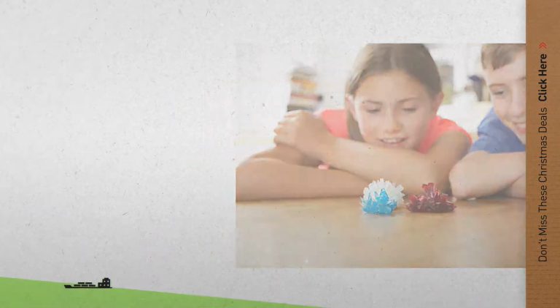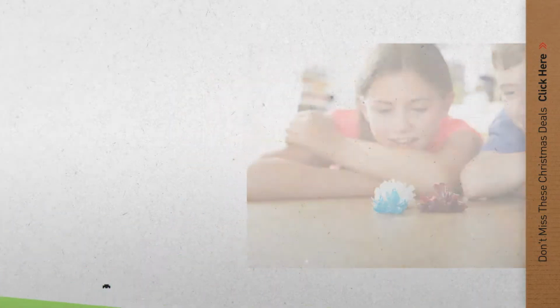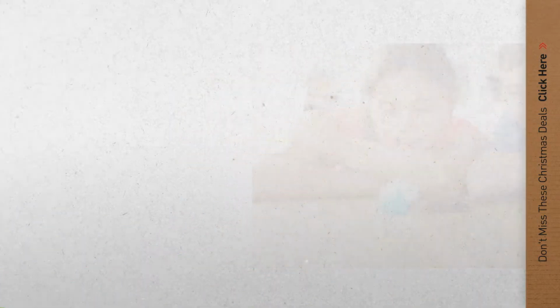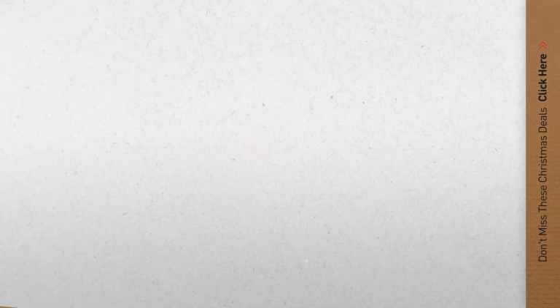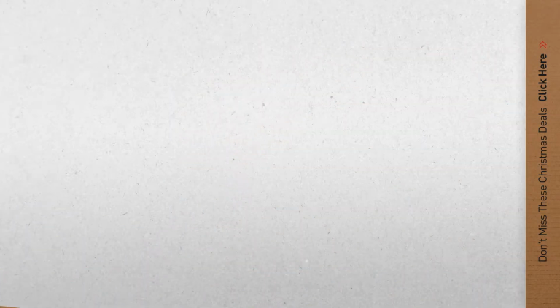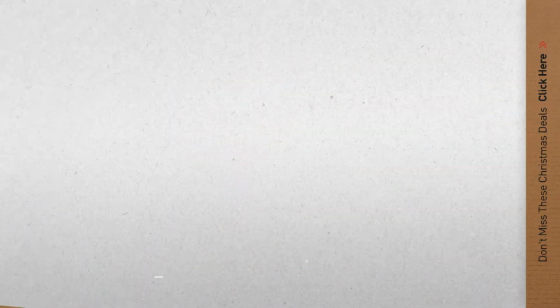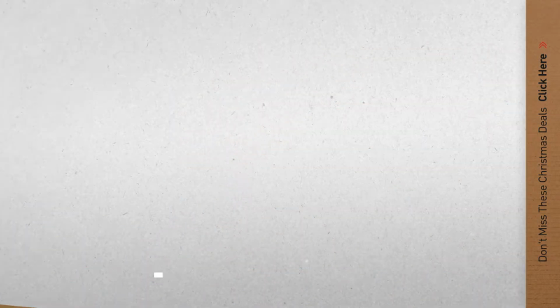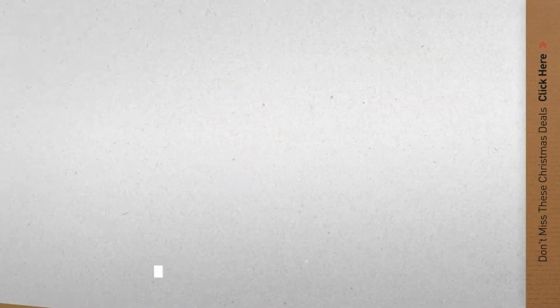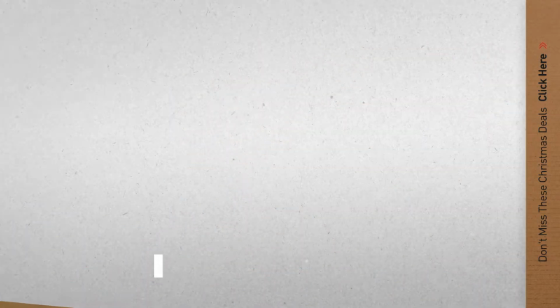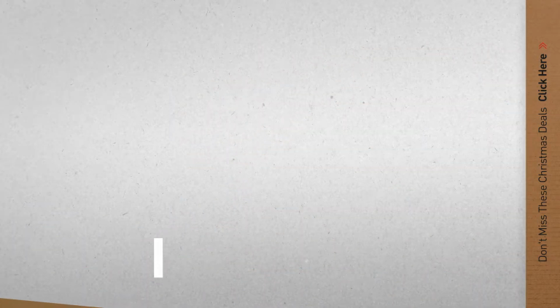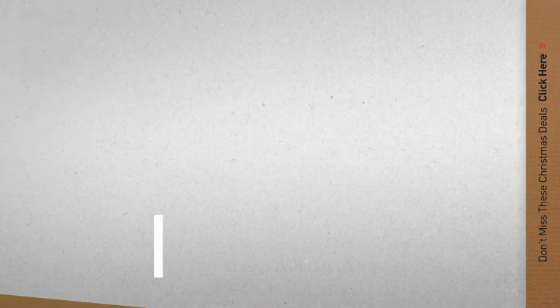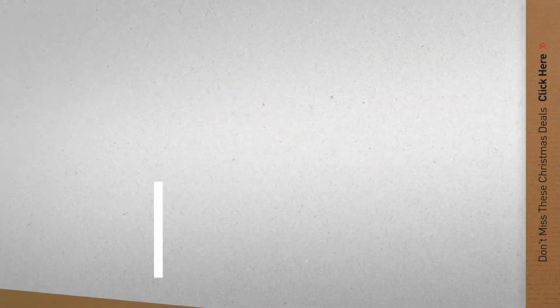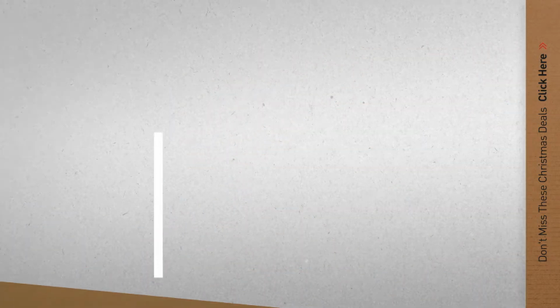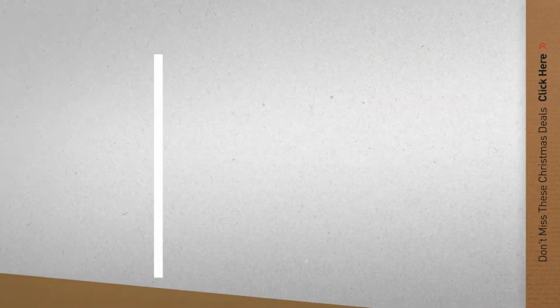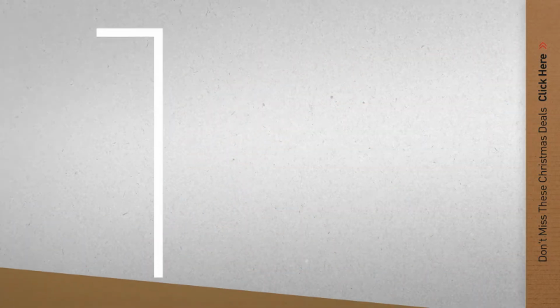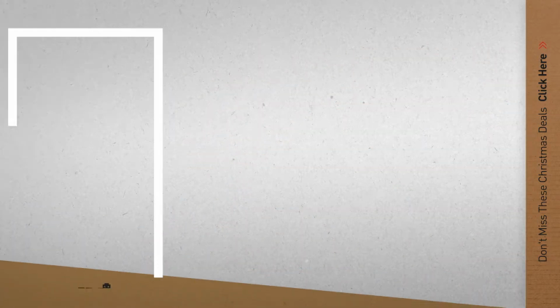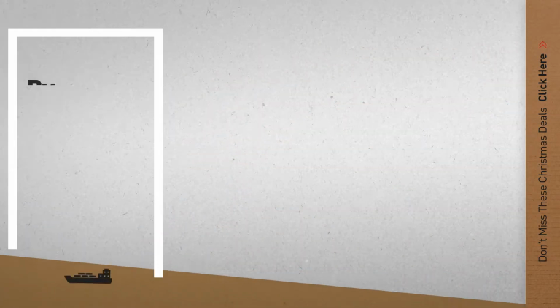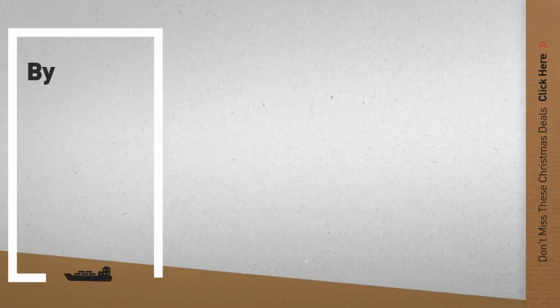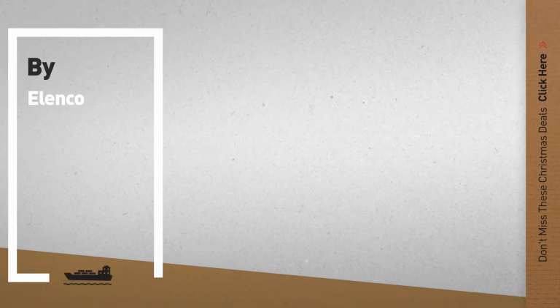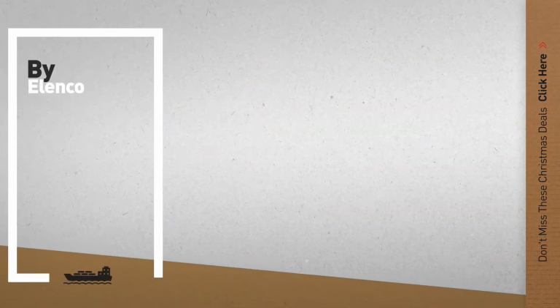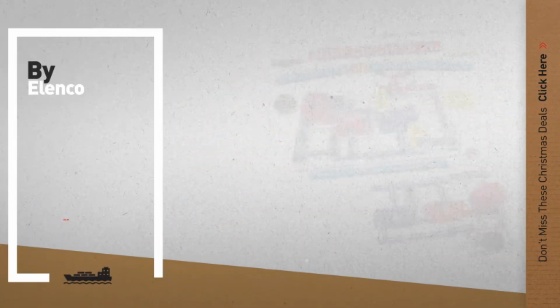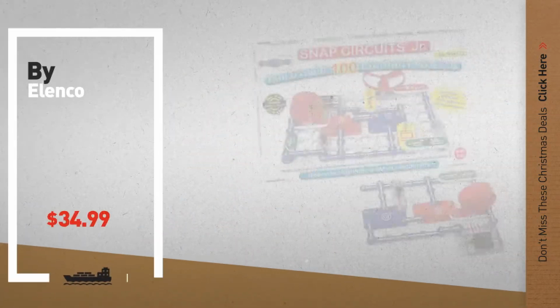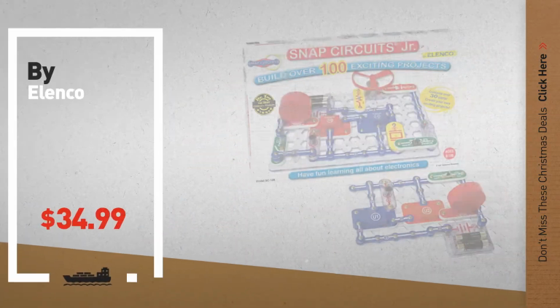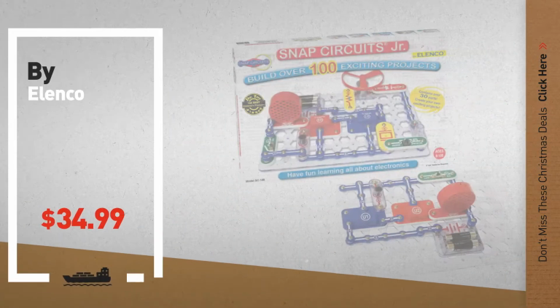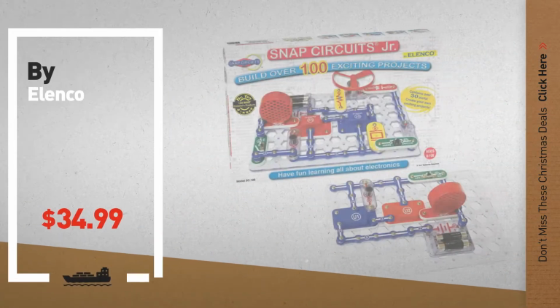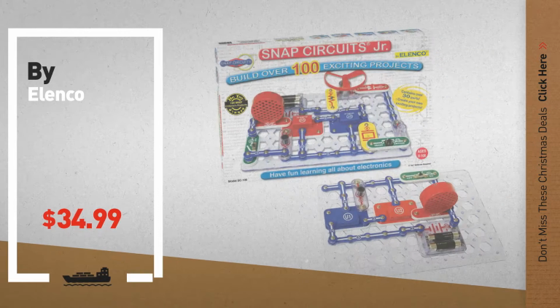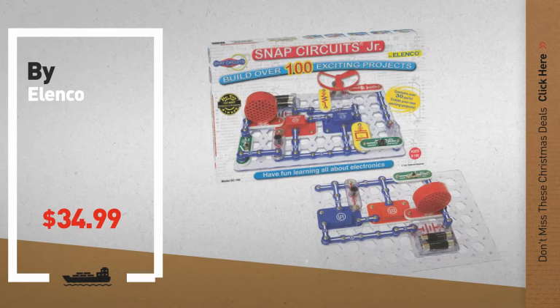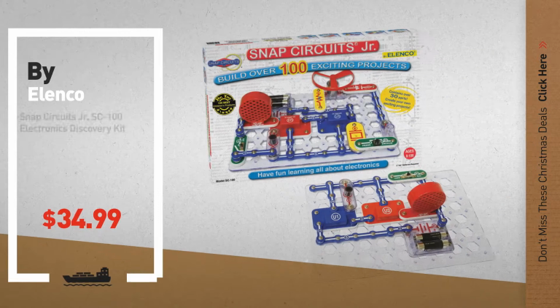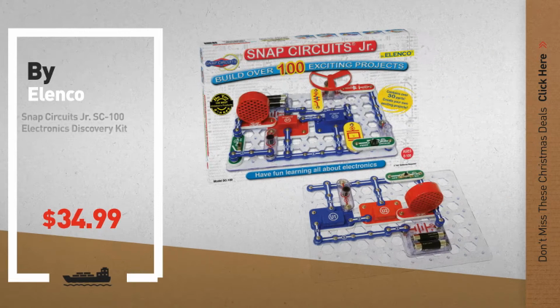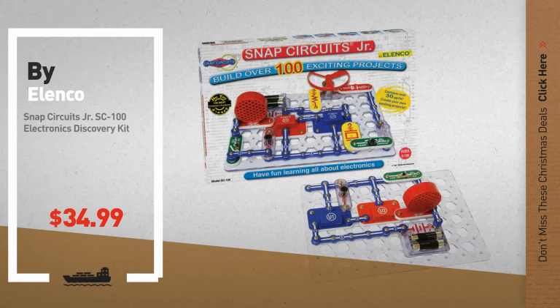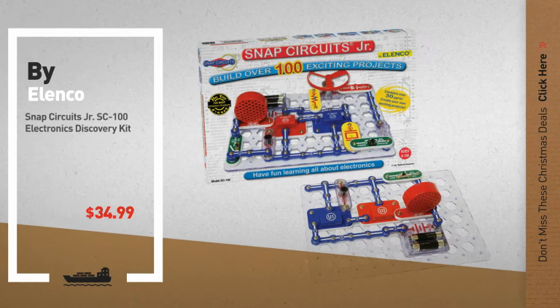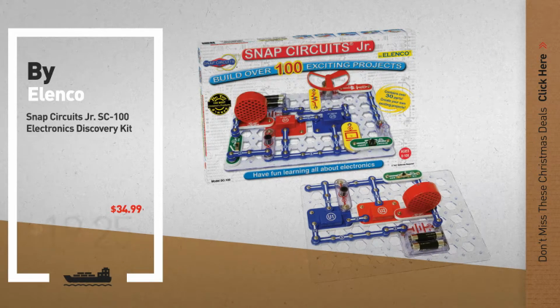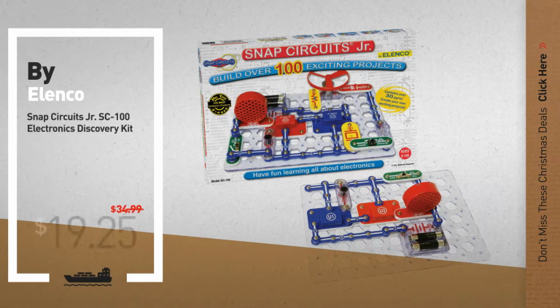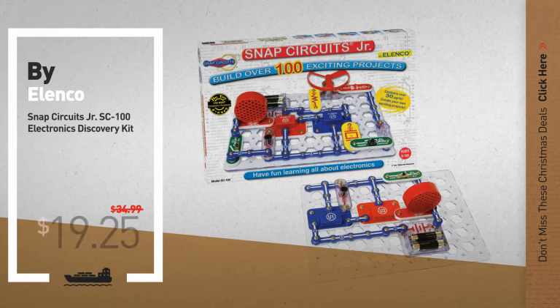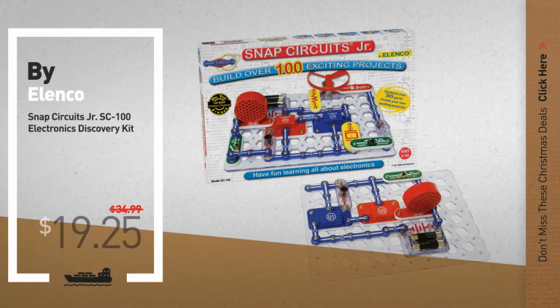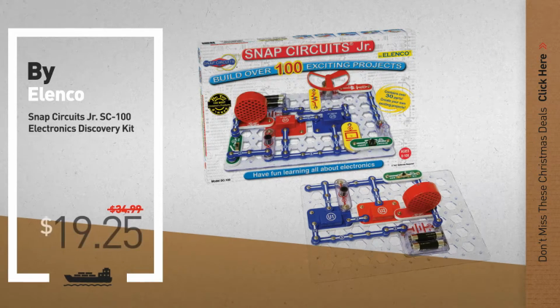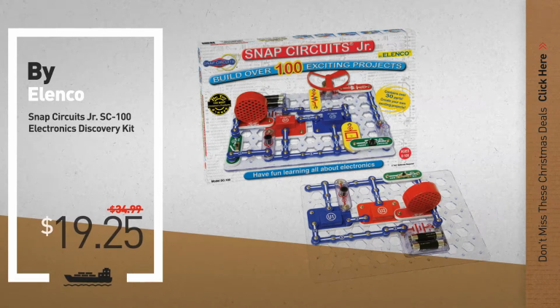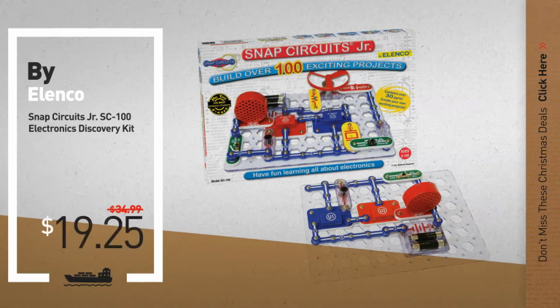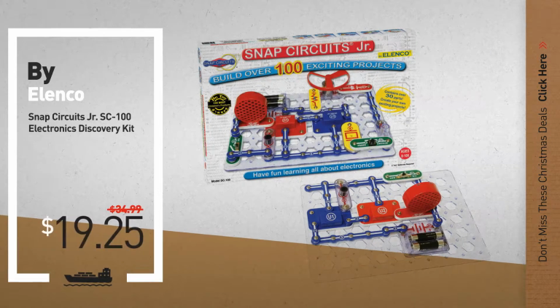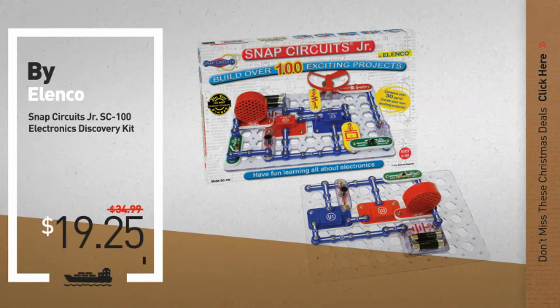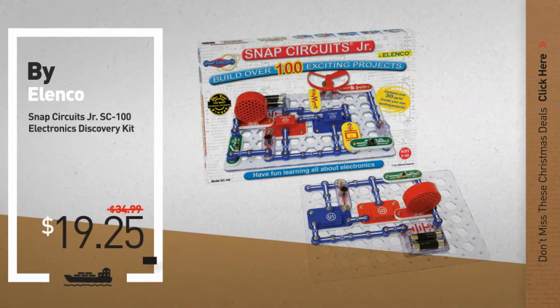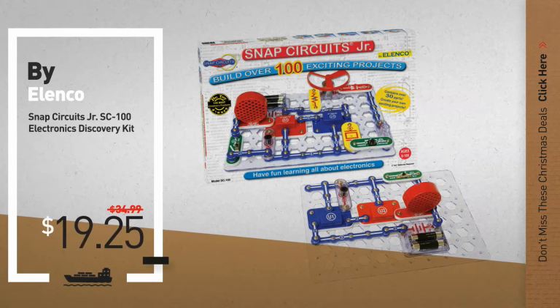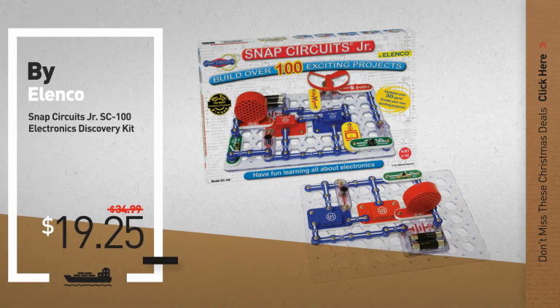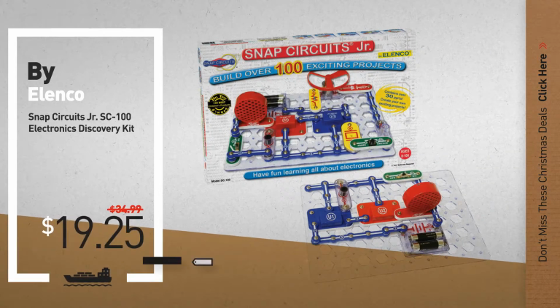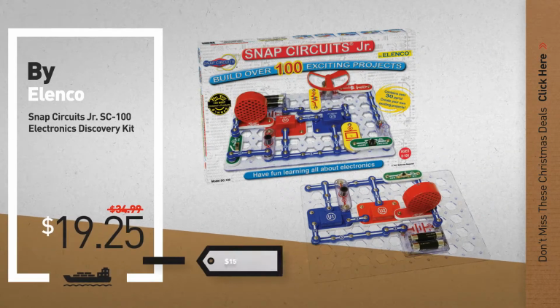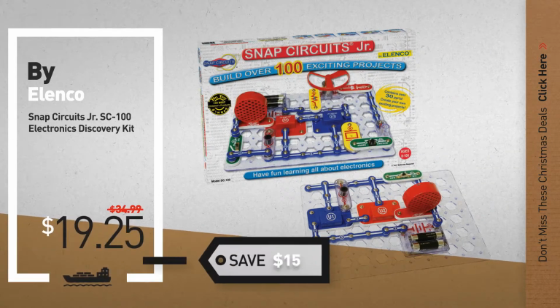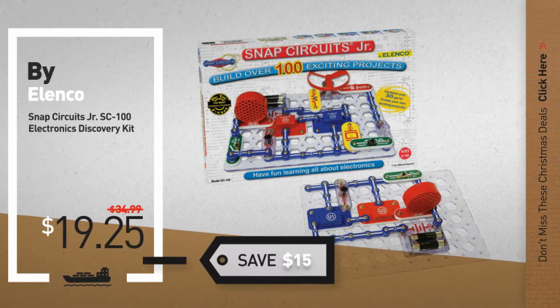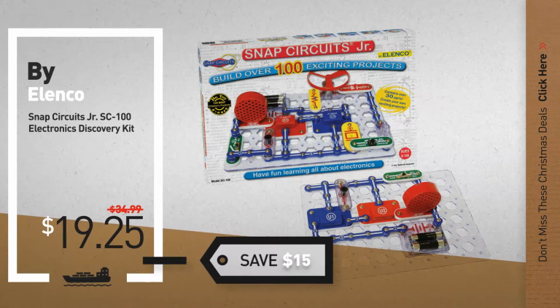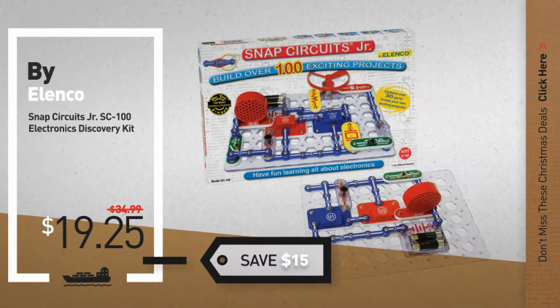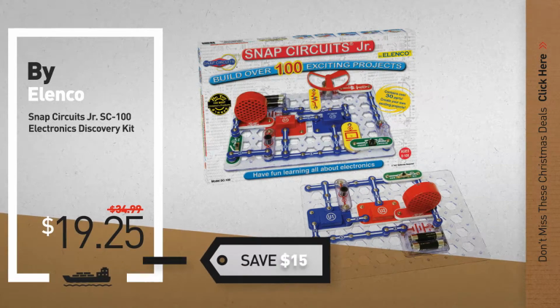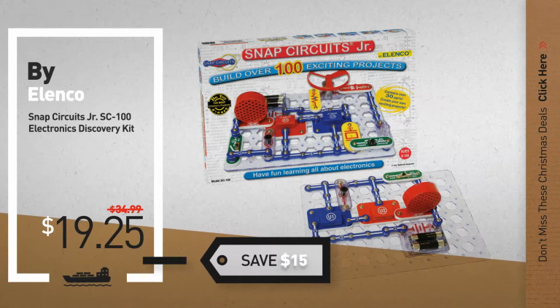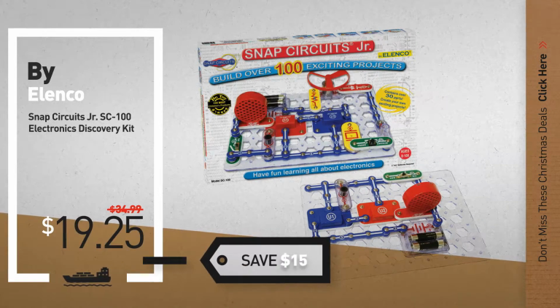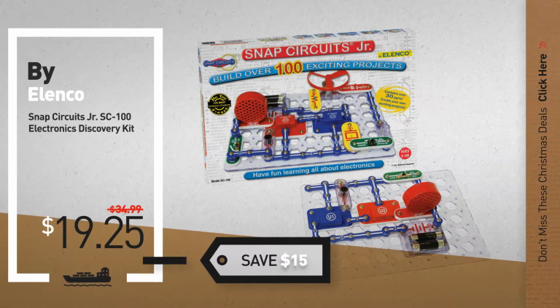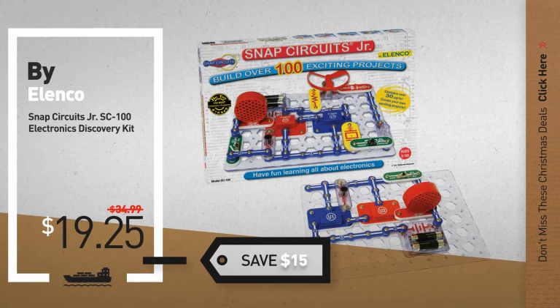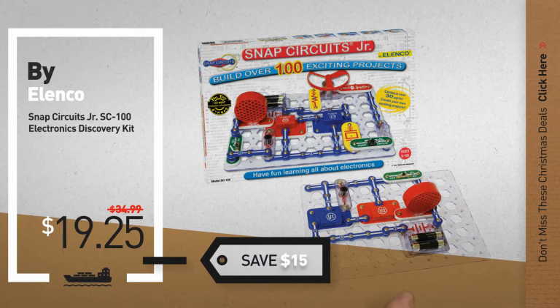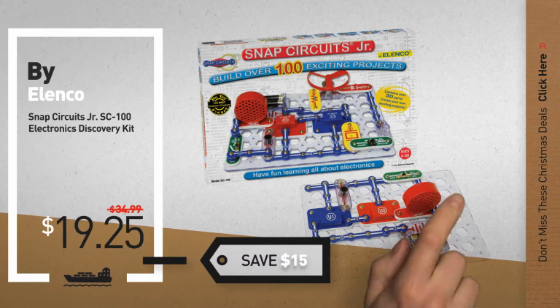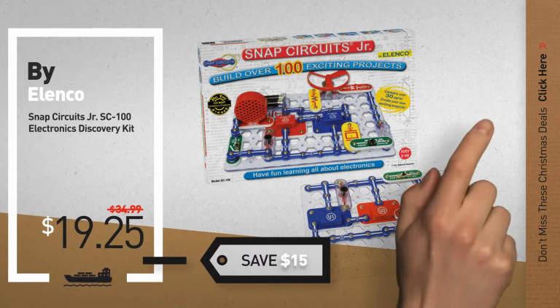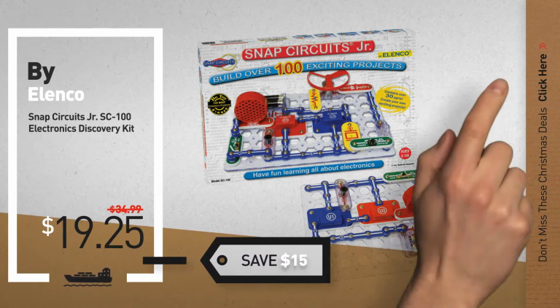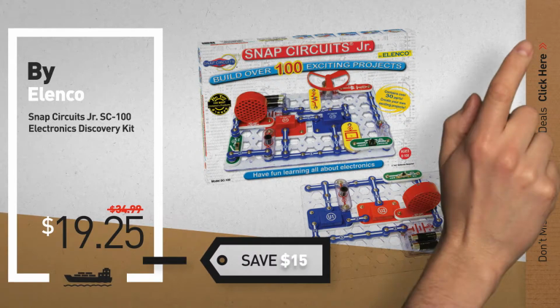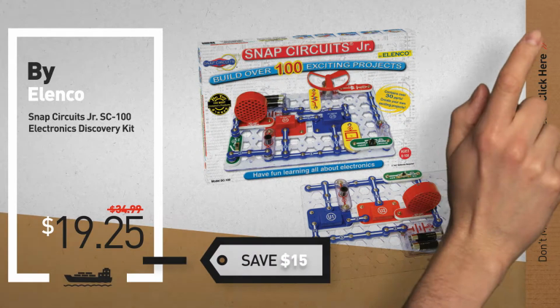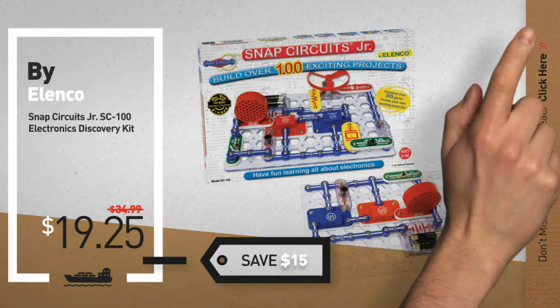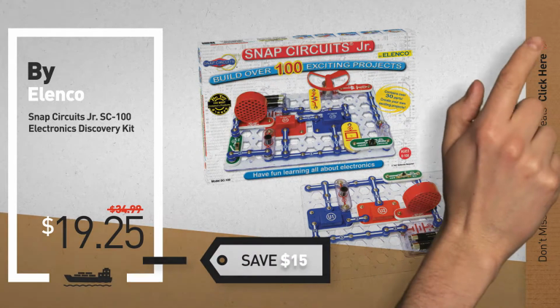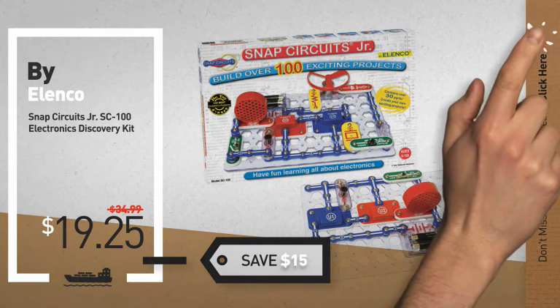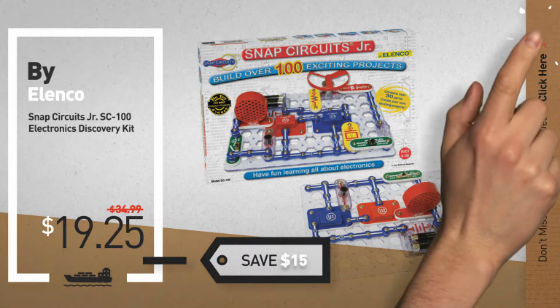Number 3, by Lenco. For more great Christmas gift ideas and deals, click this circle.